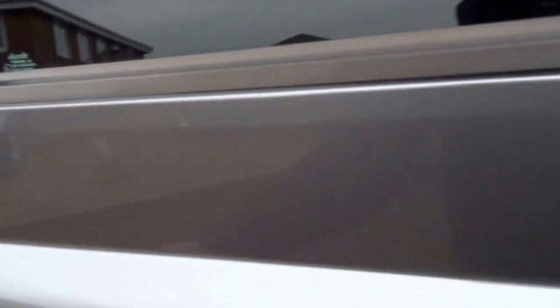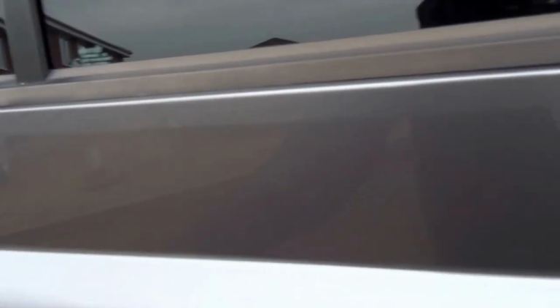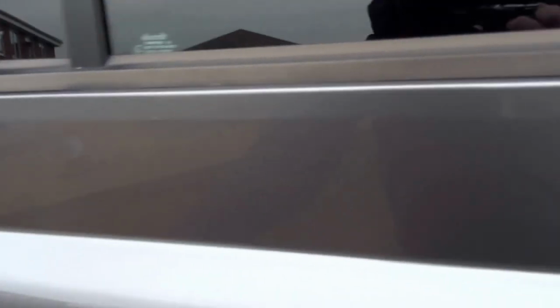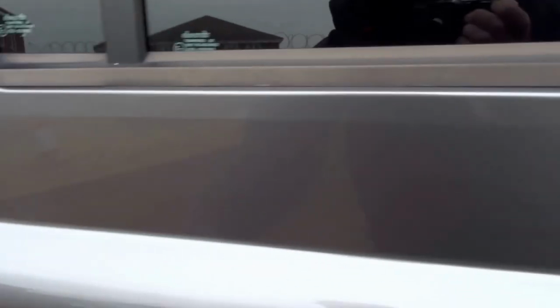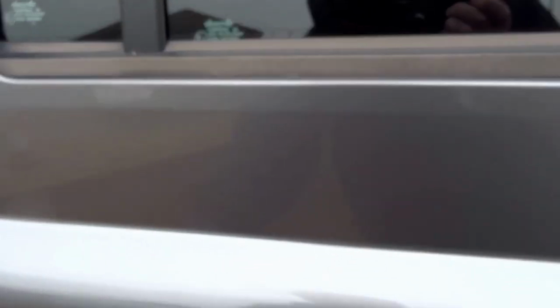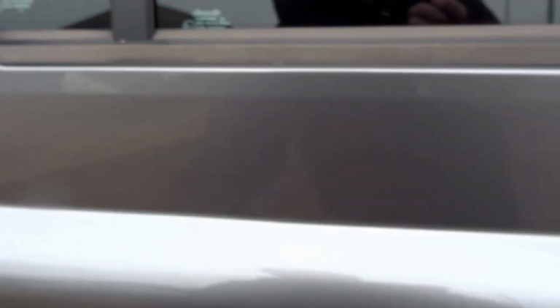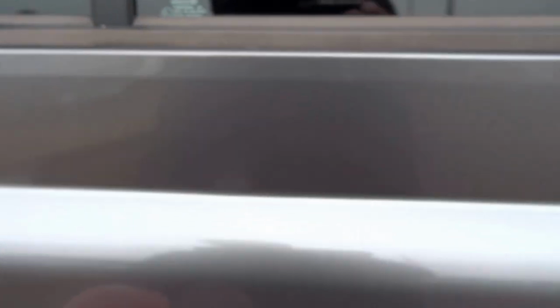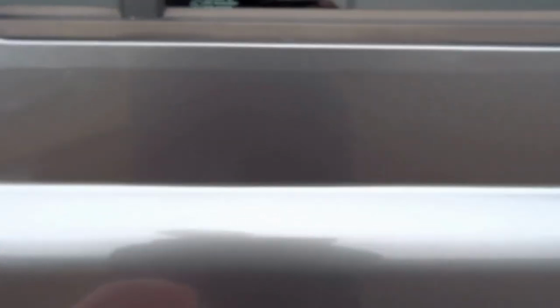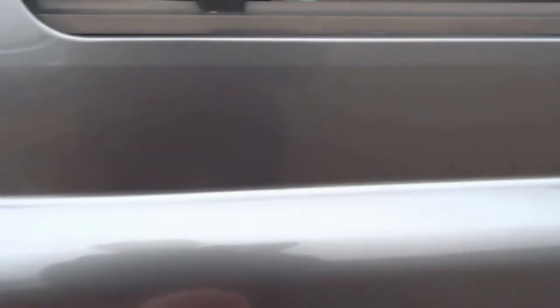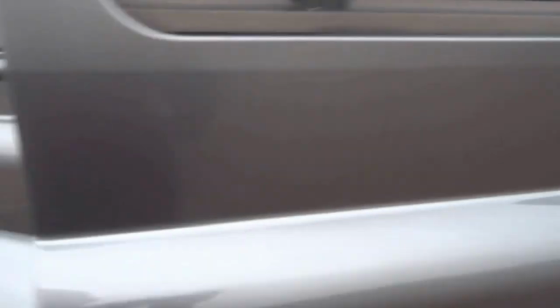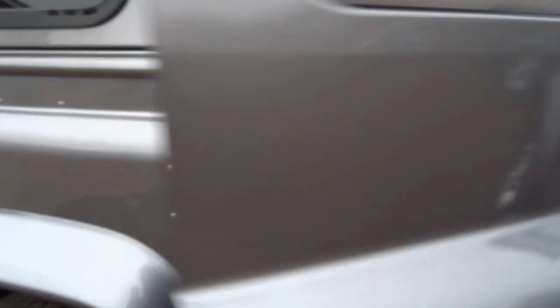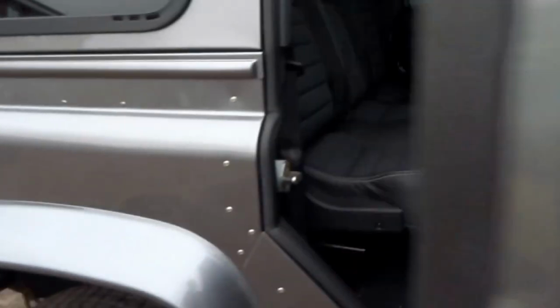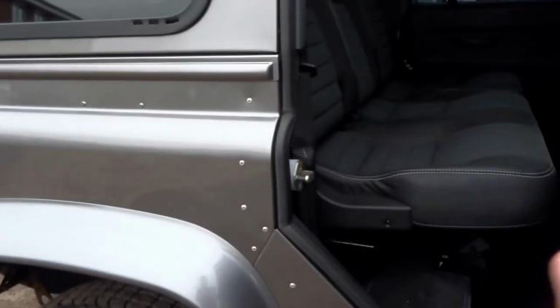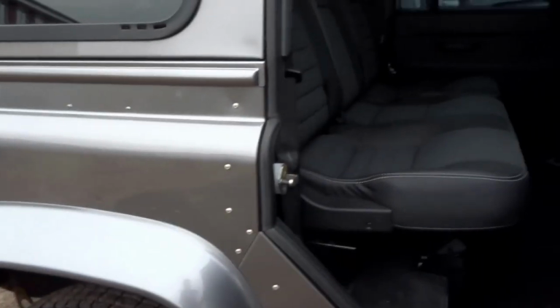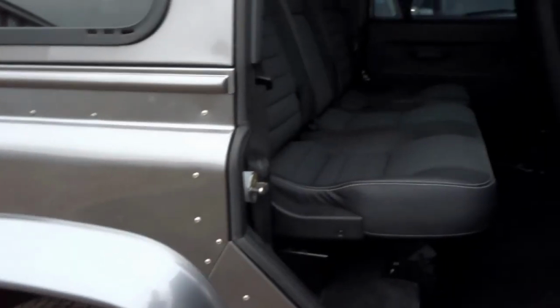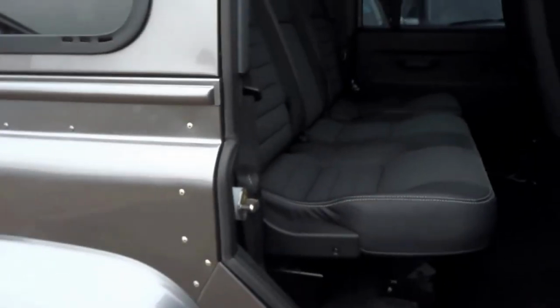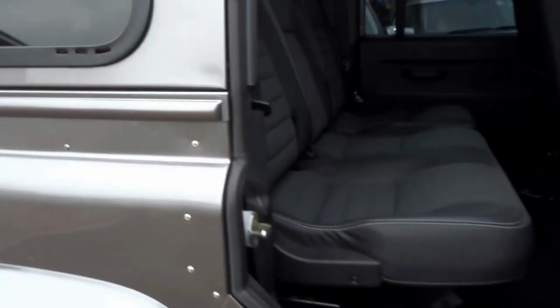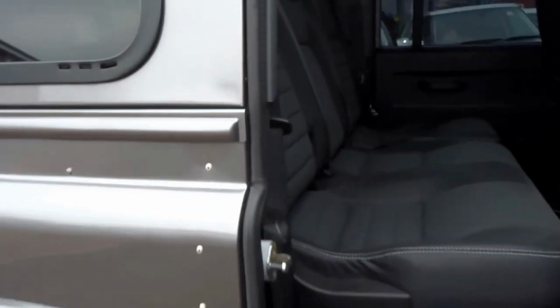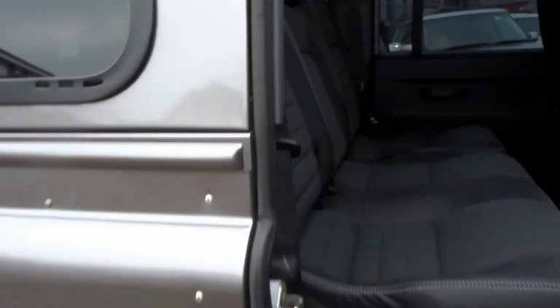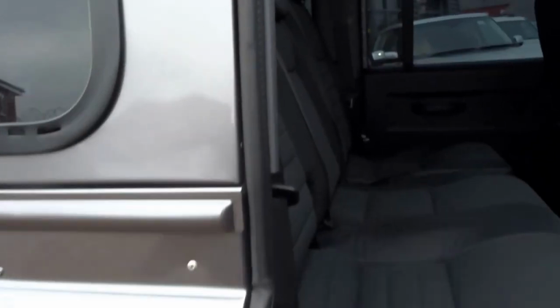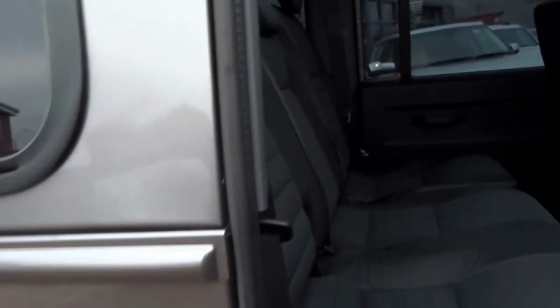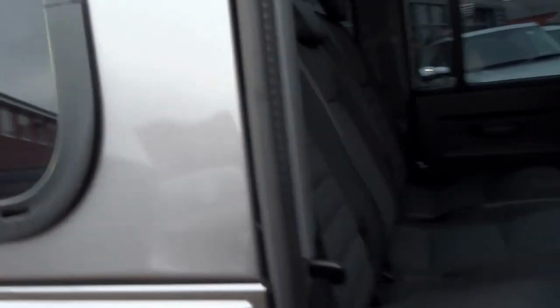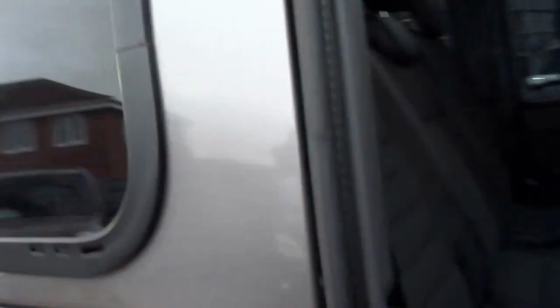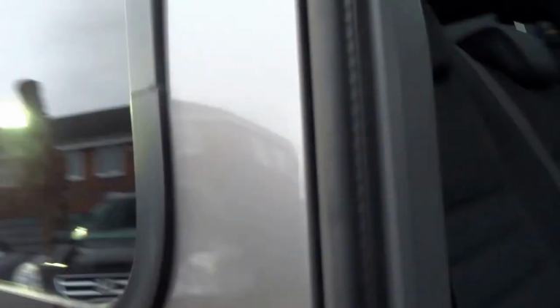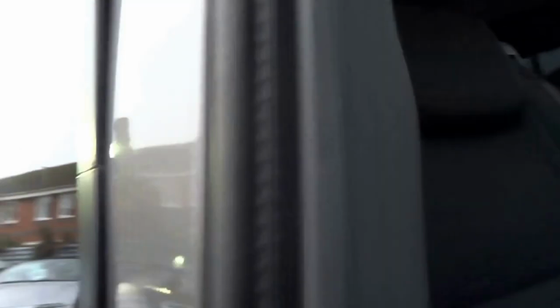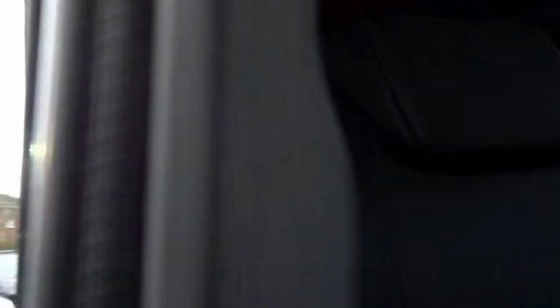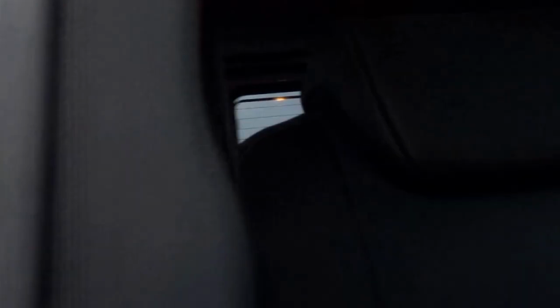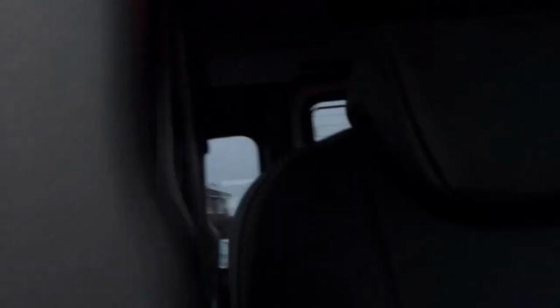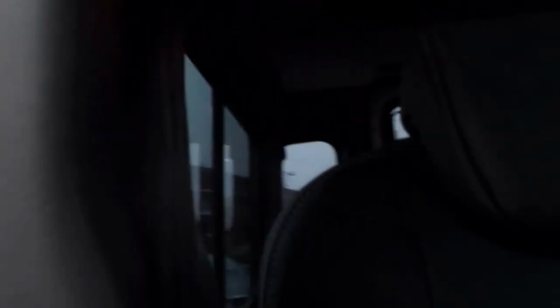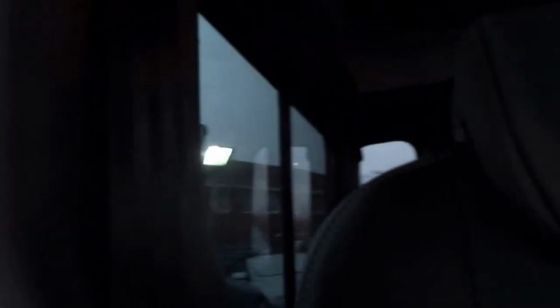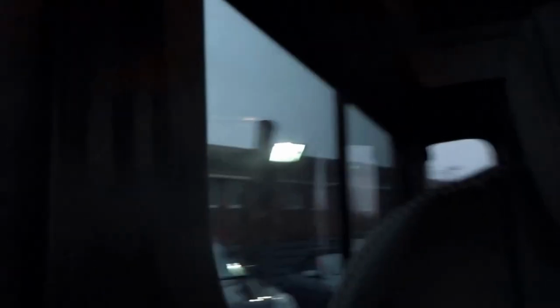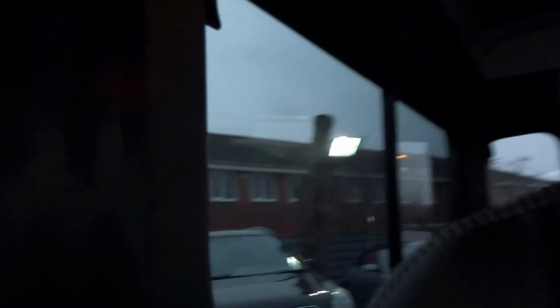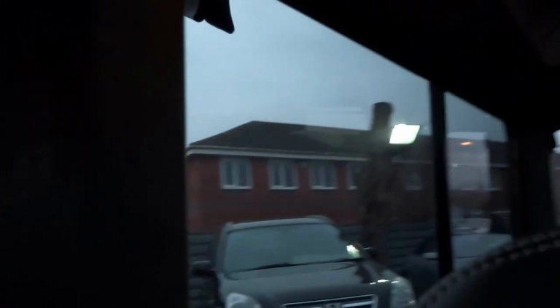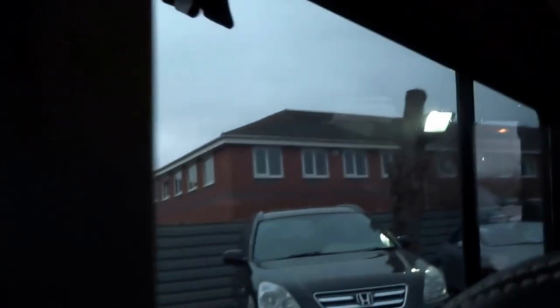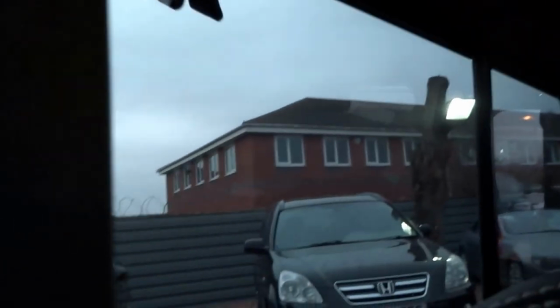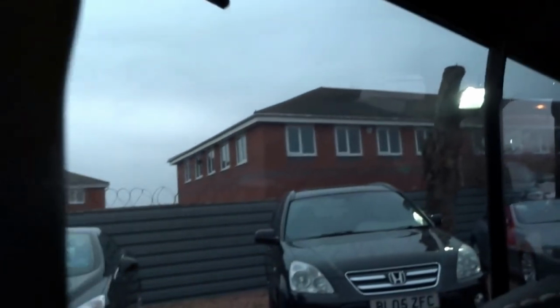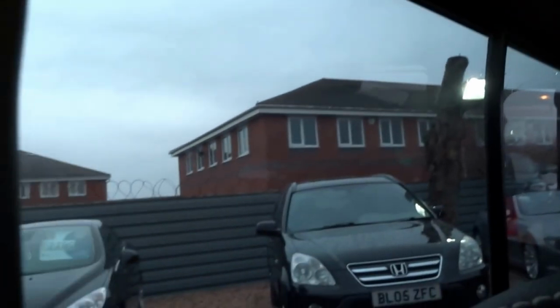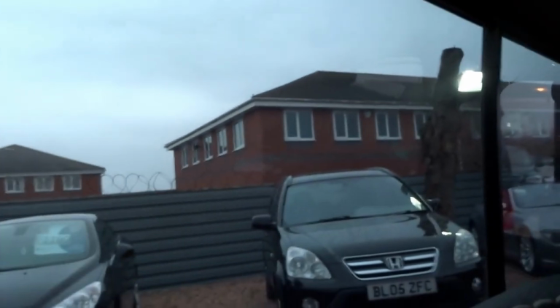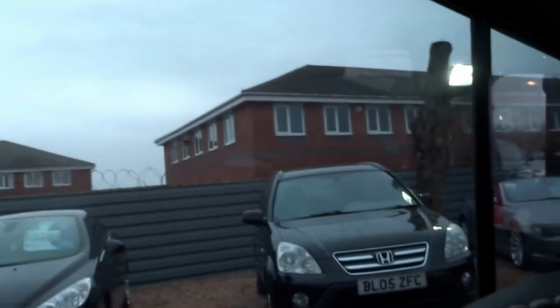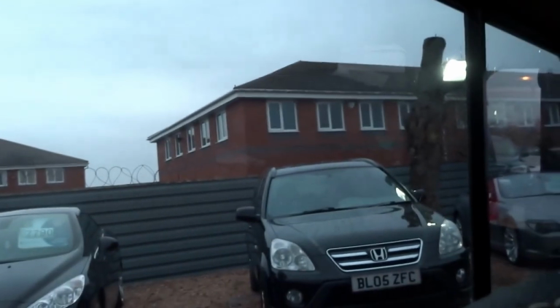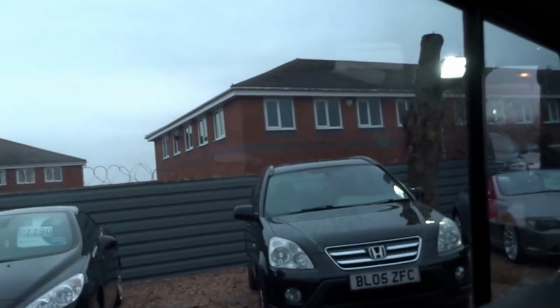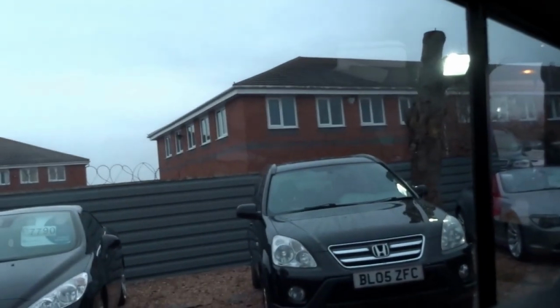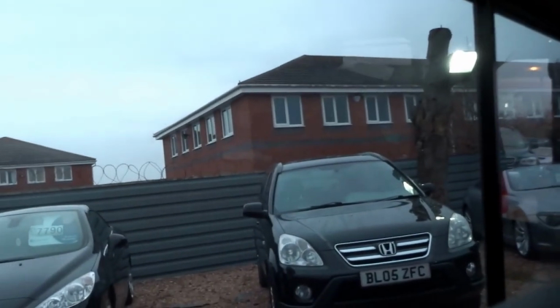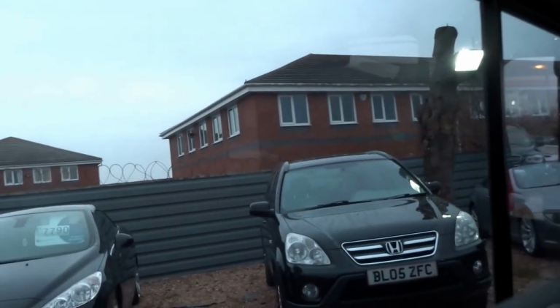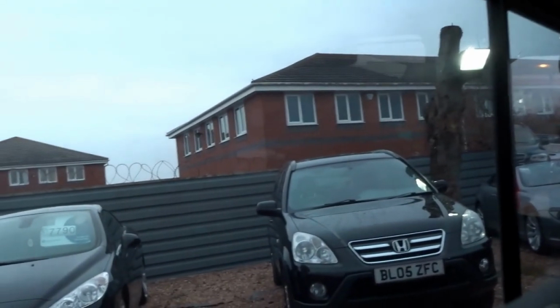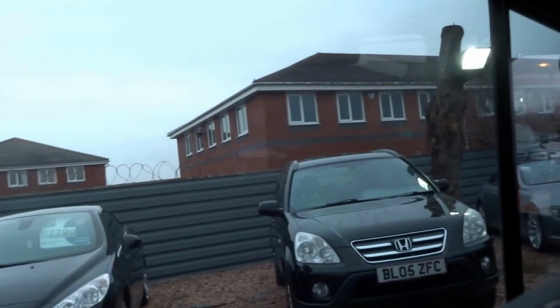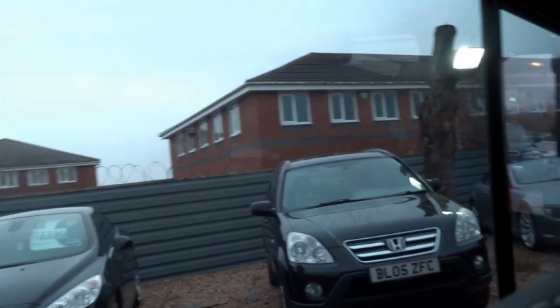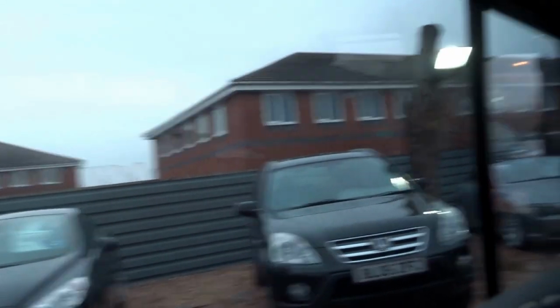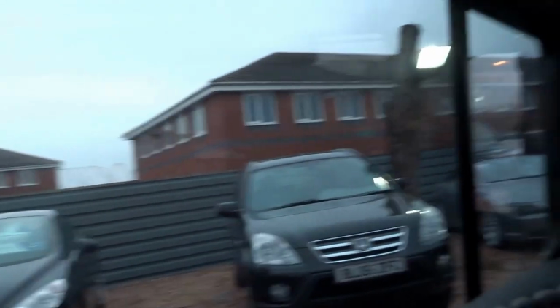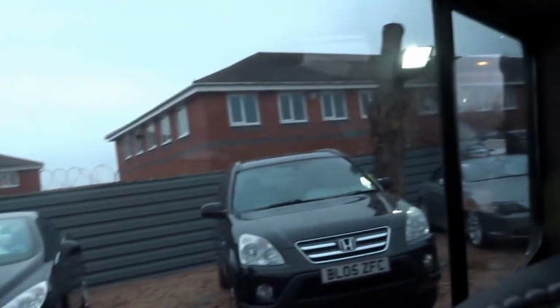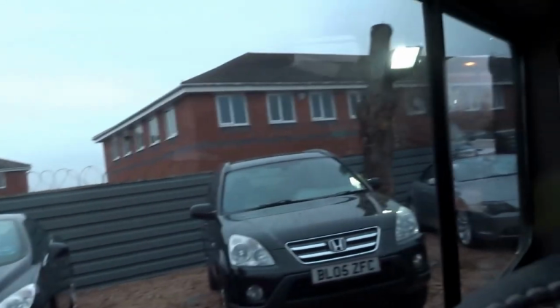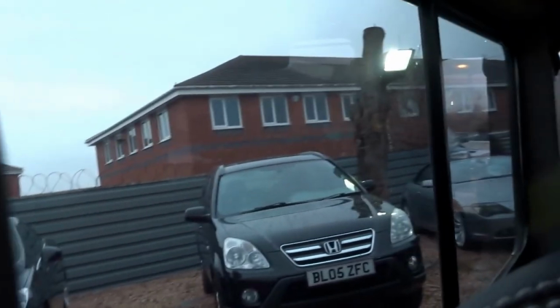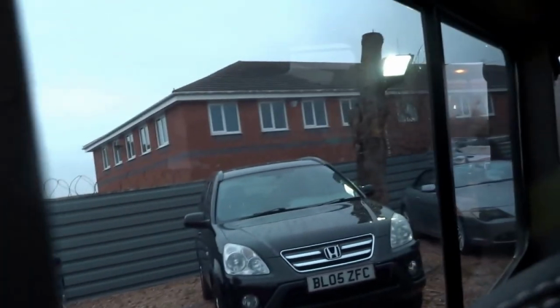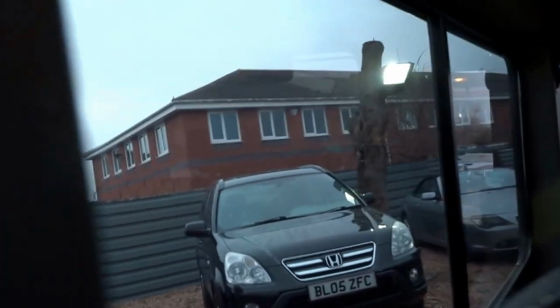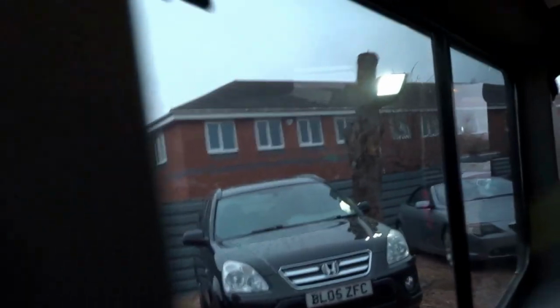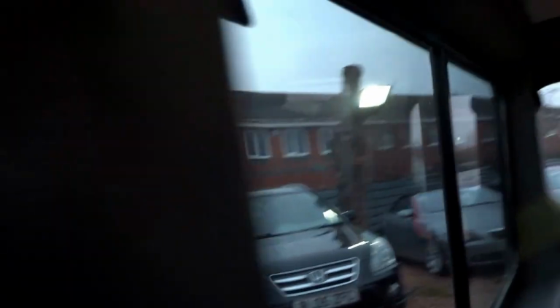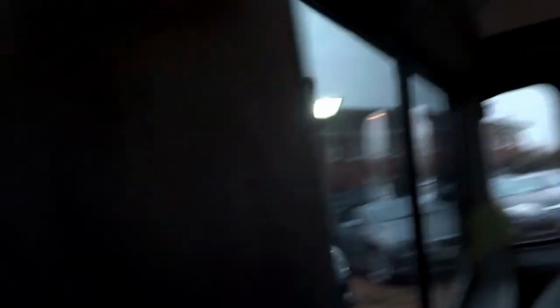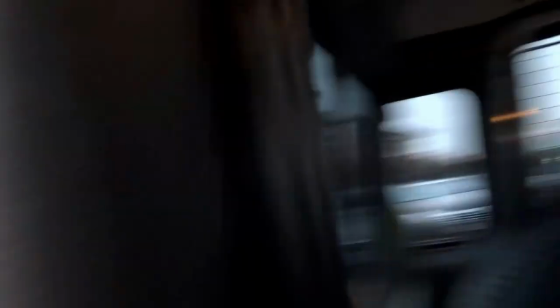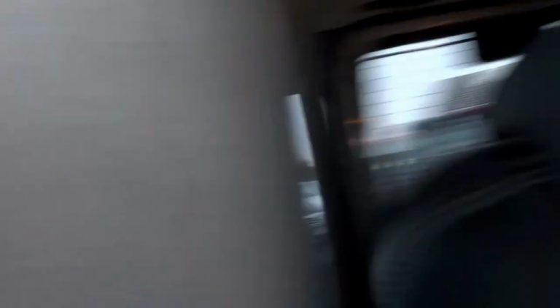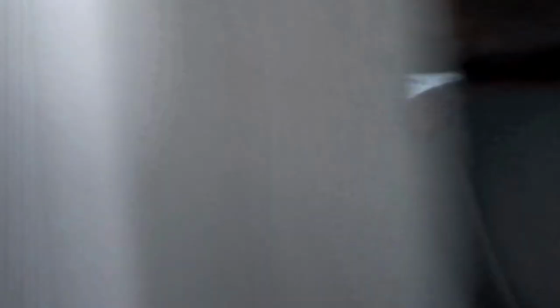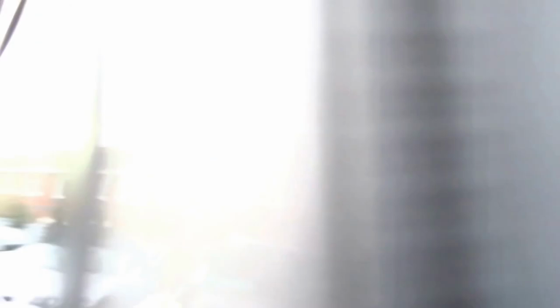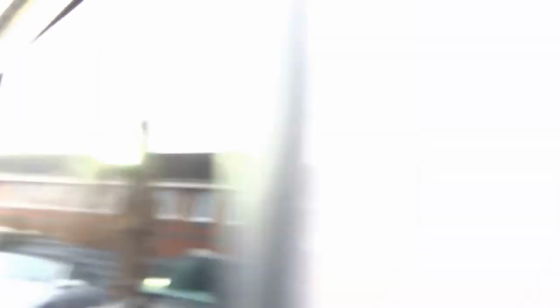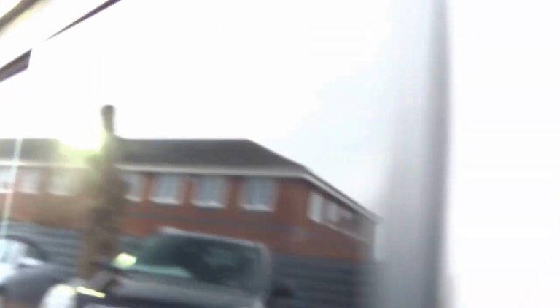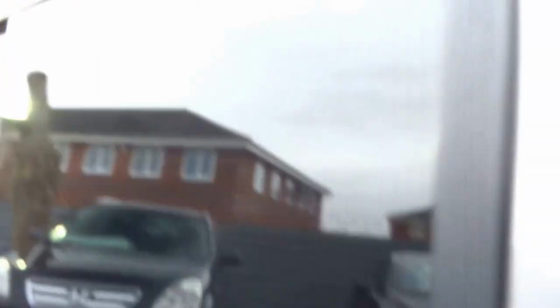Whilst I'm here, I'll just show you these — you've got the old-school sliding windows in the back with tinted glass.